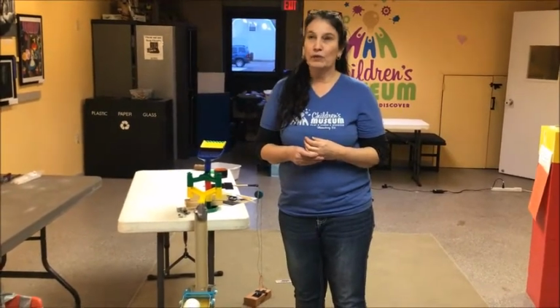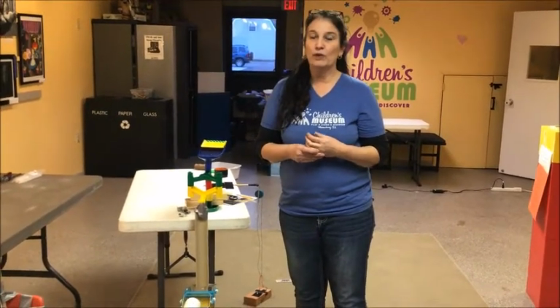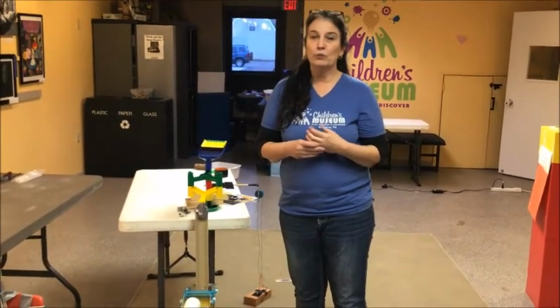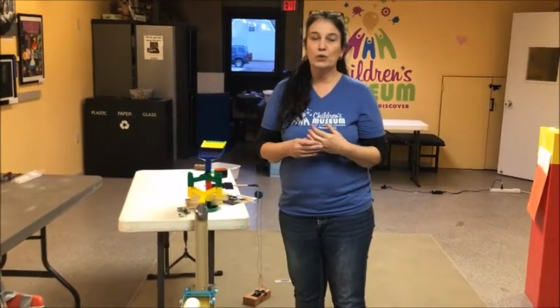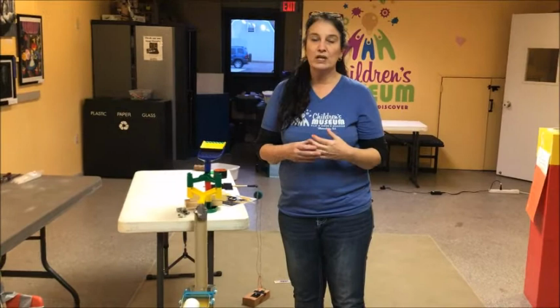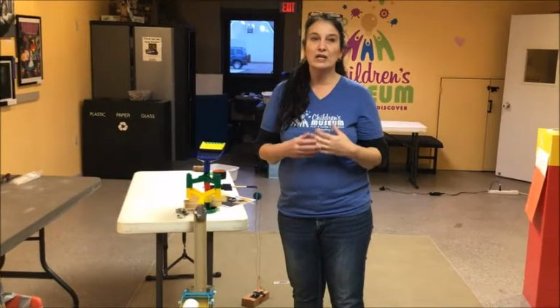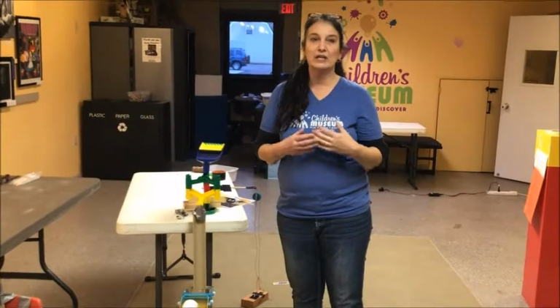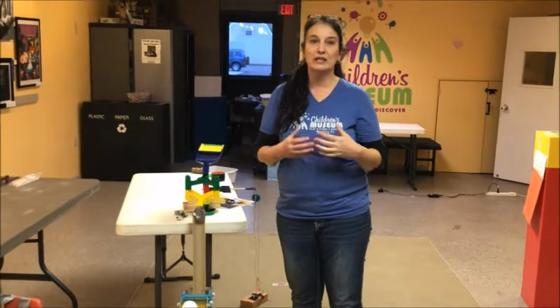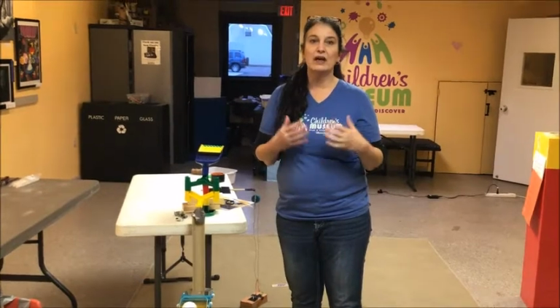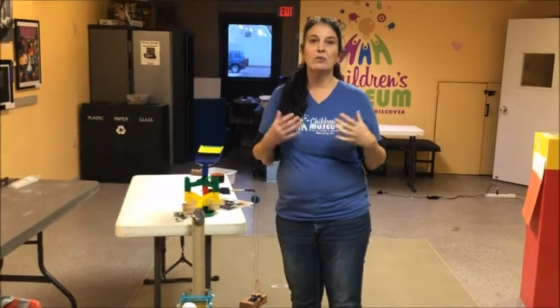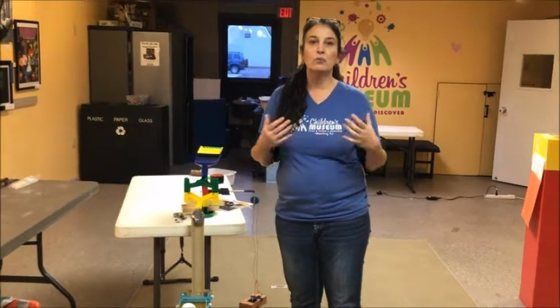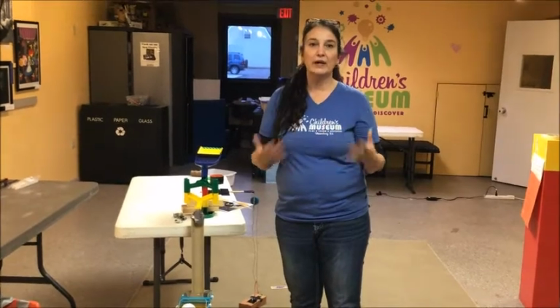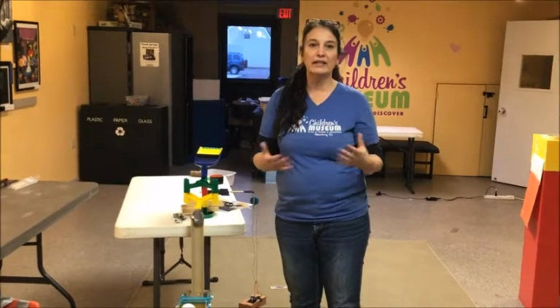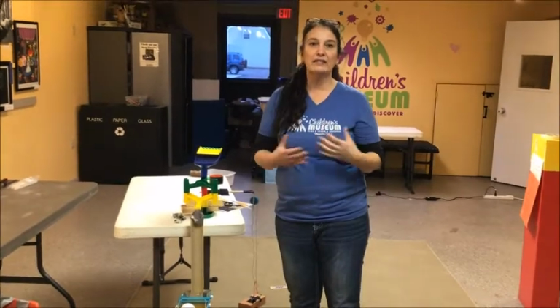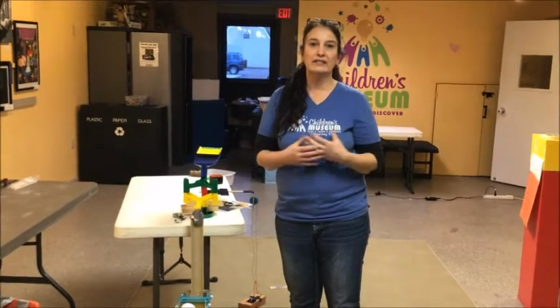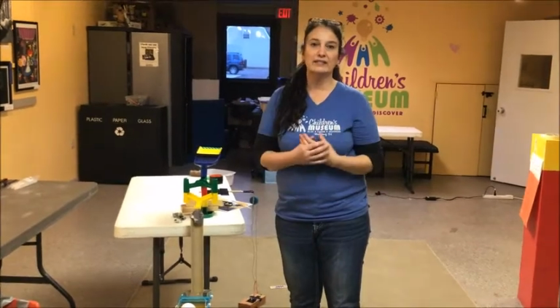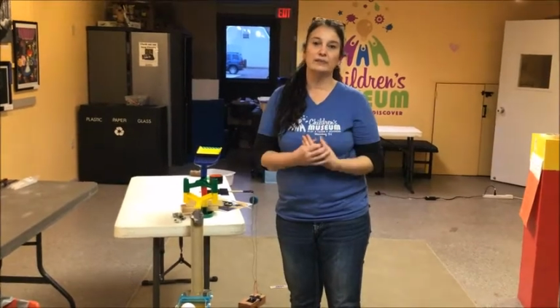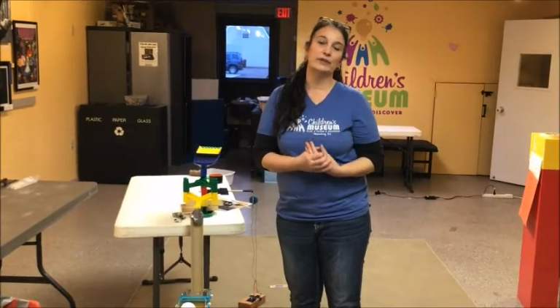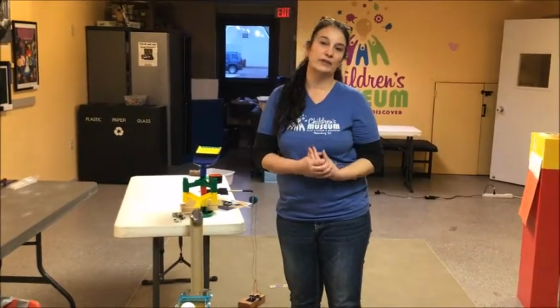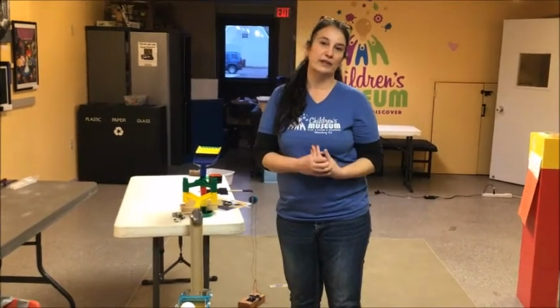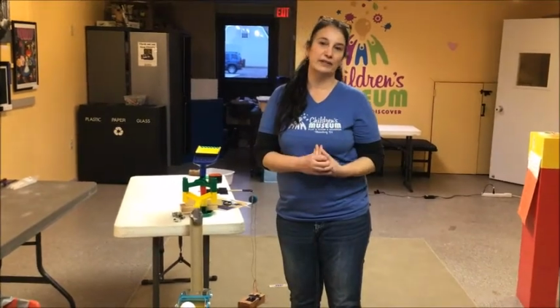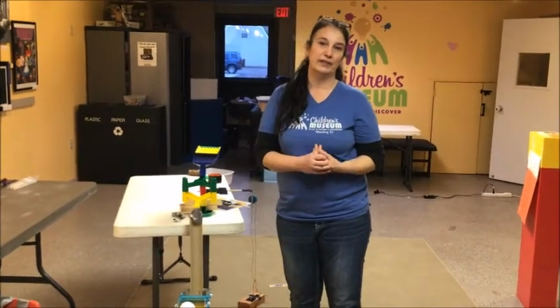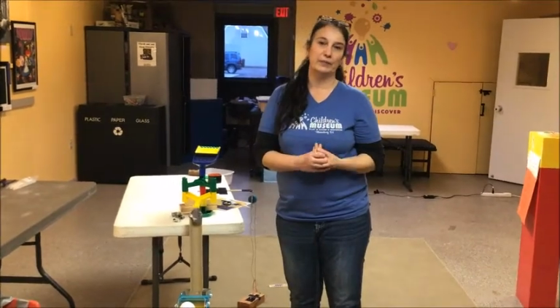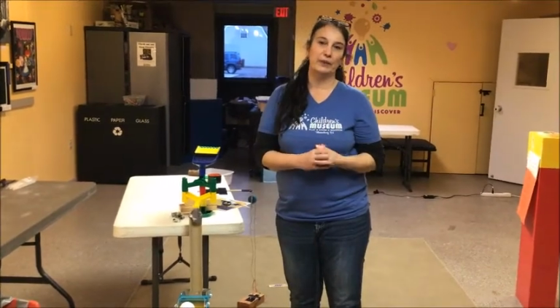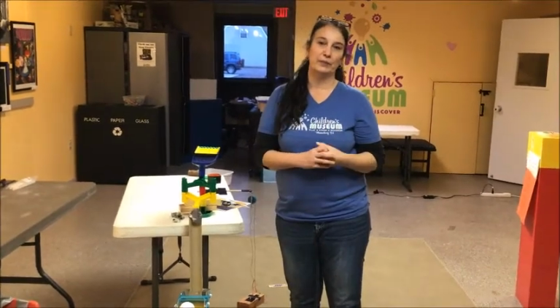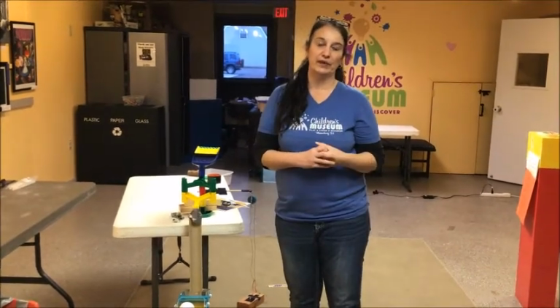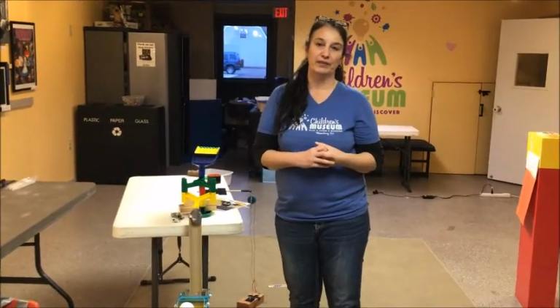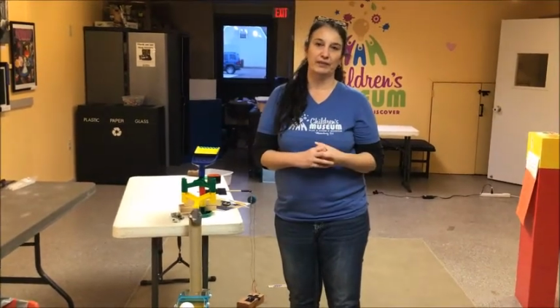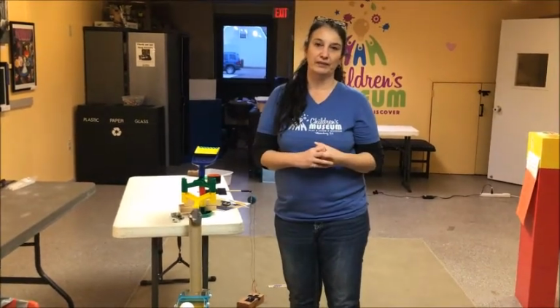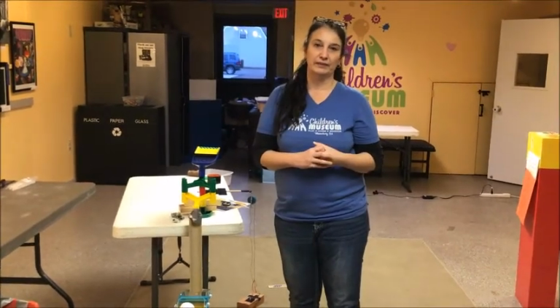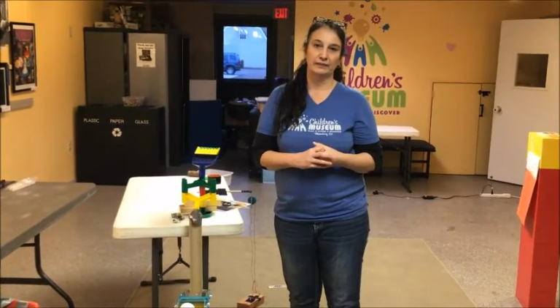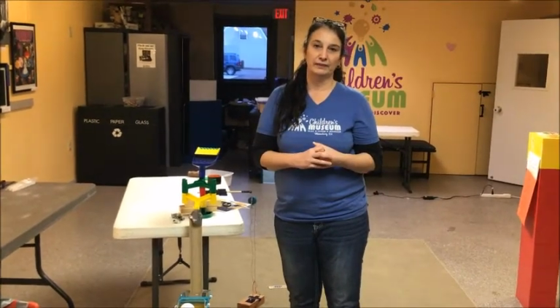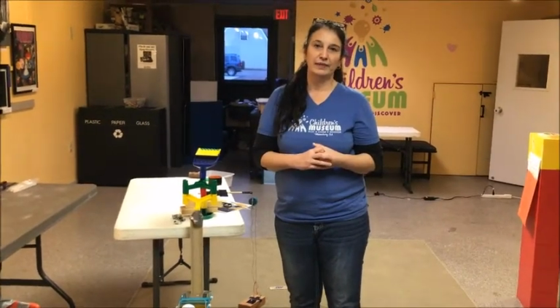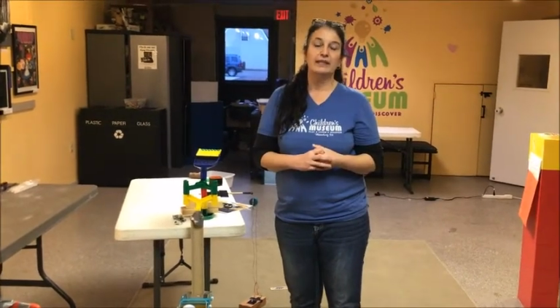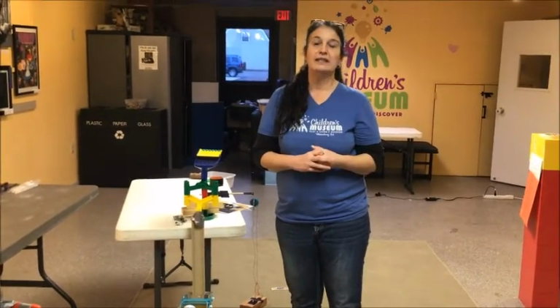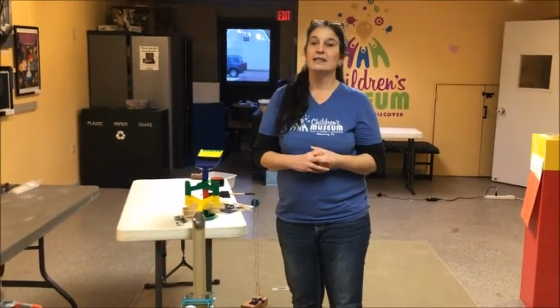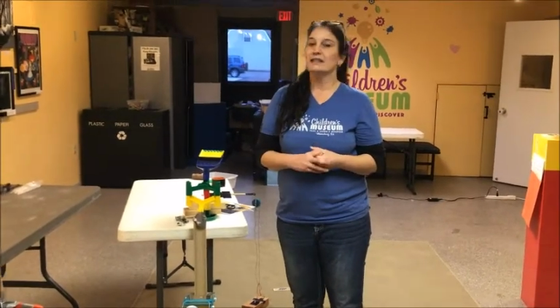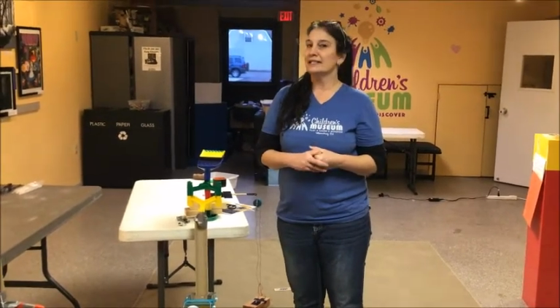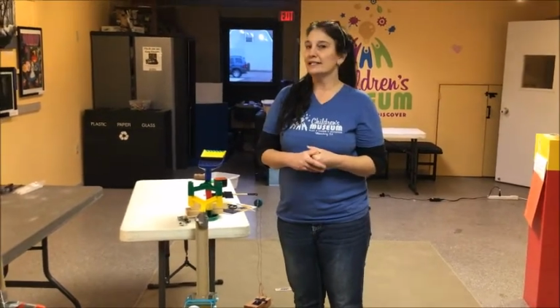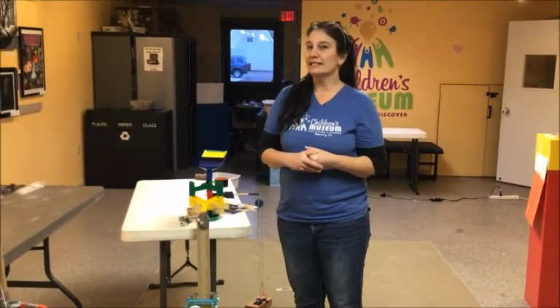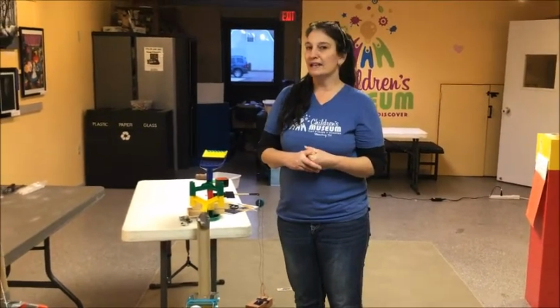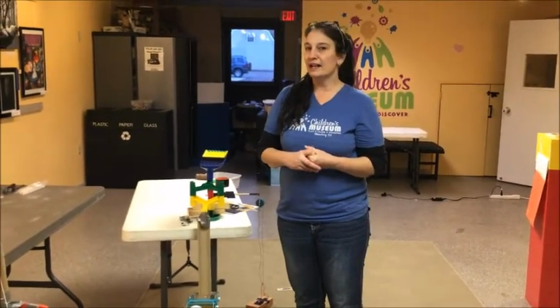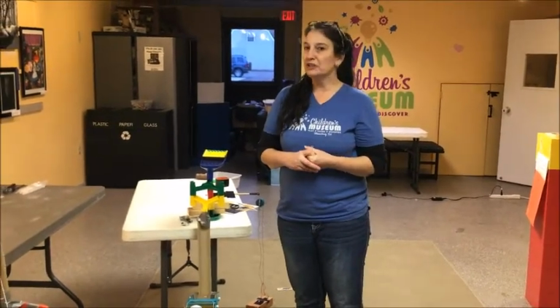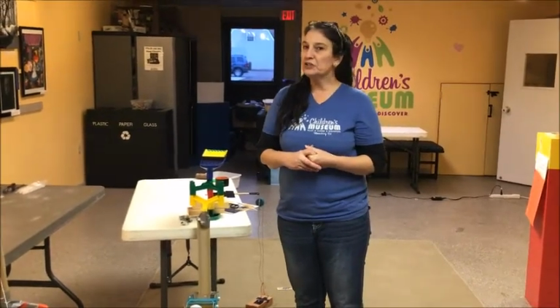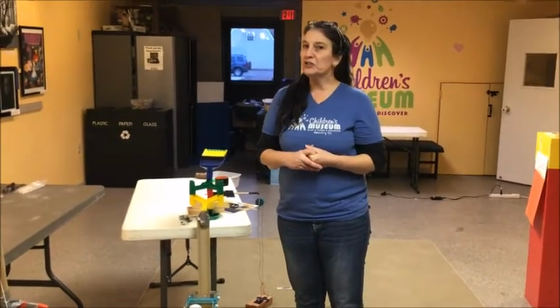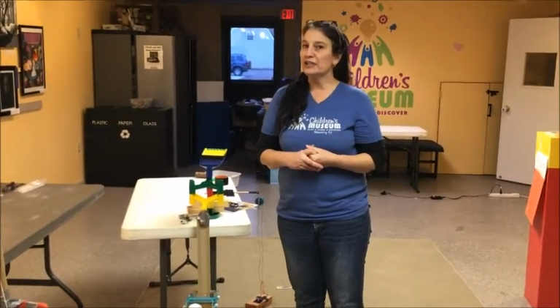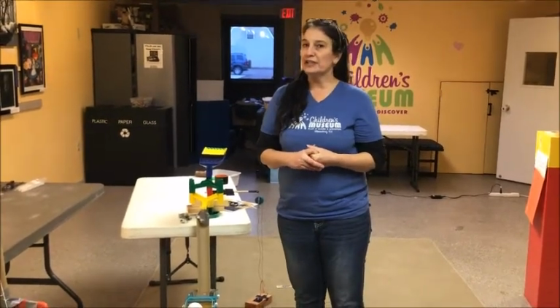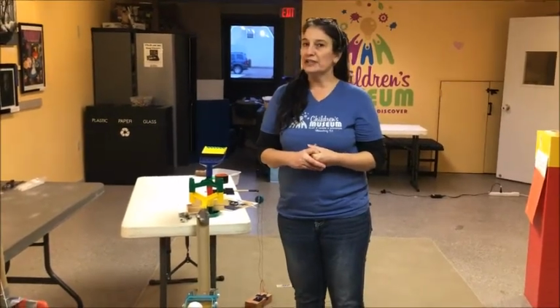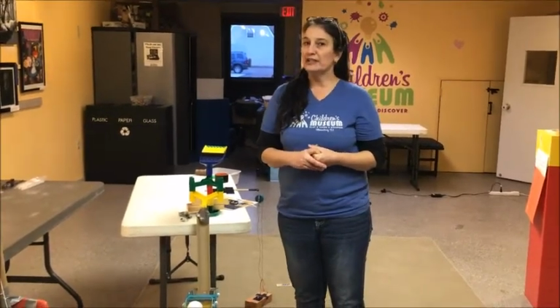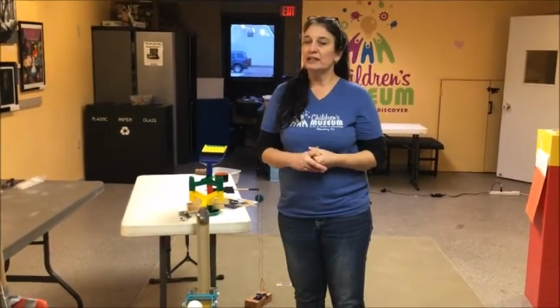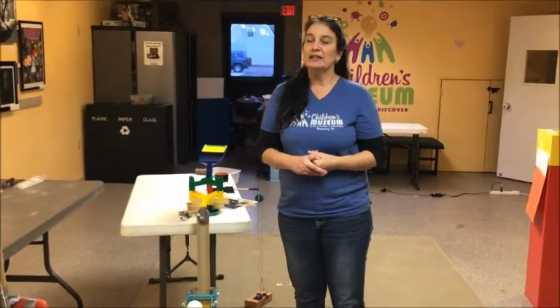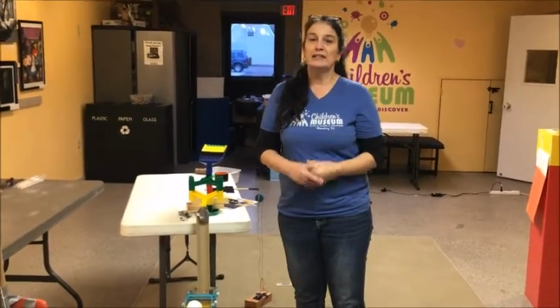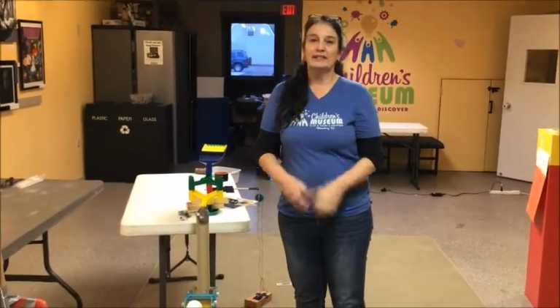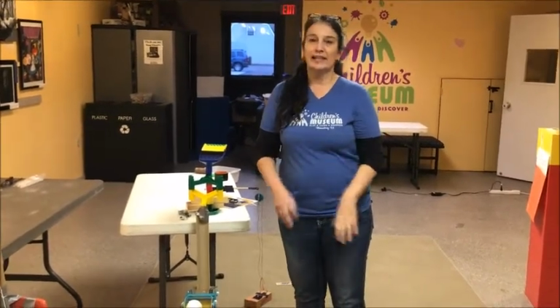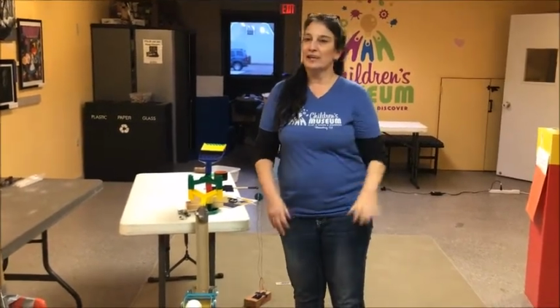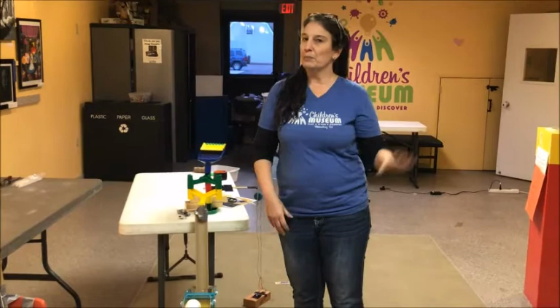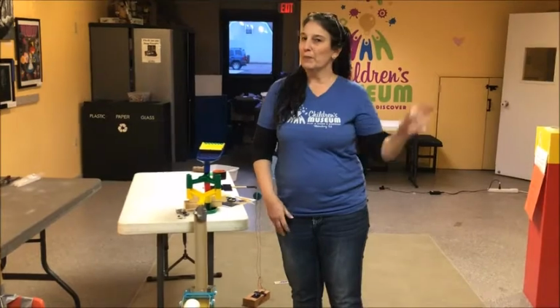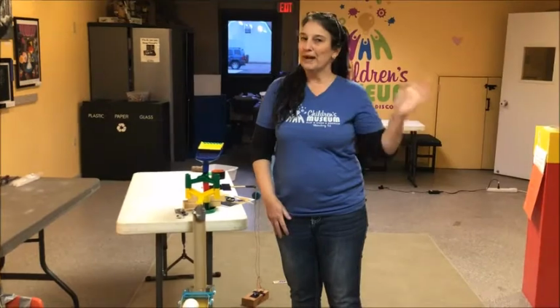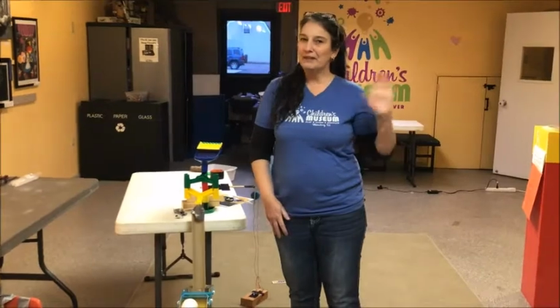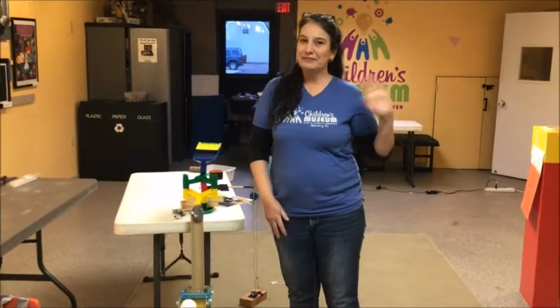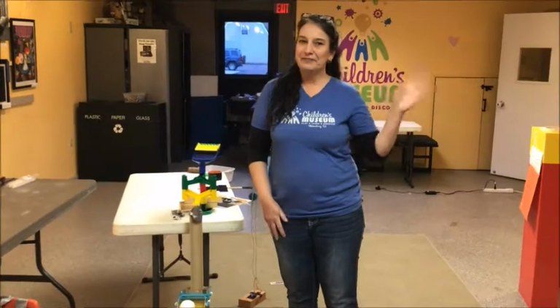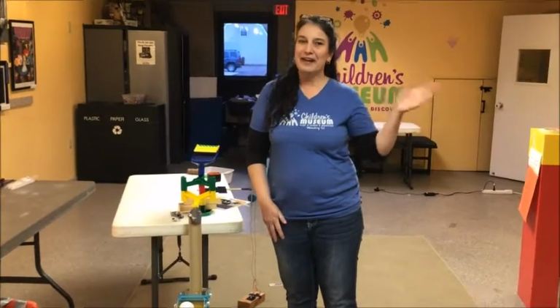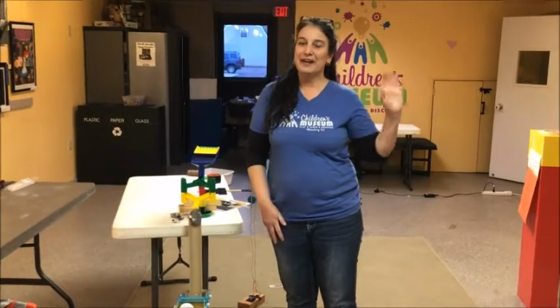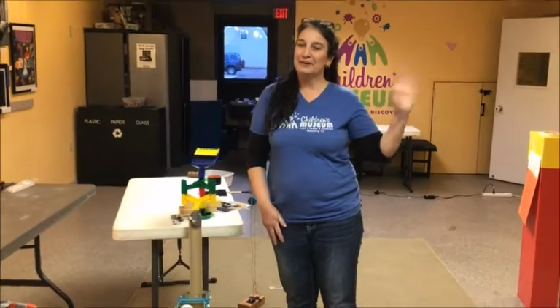We cannot wait to see what you guys come up with. This is Dr. Ginny saying bye for now.